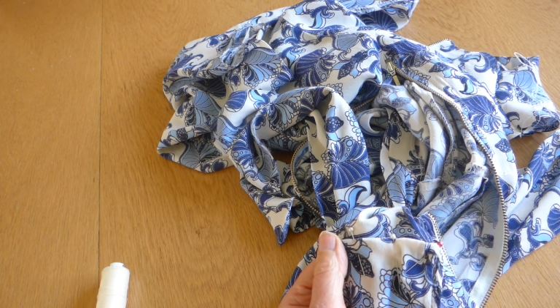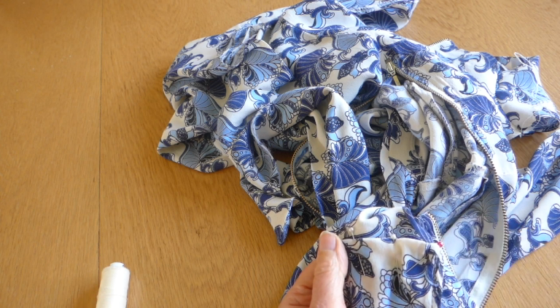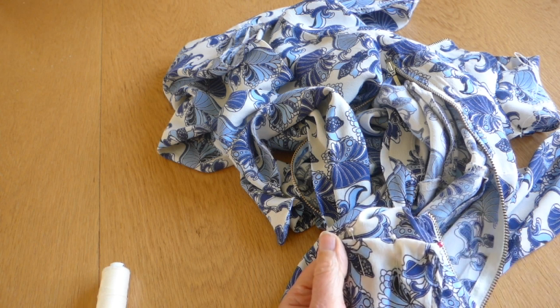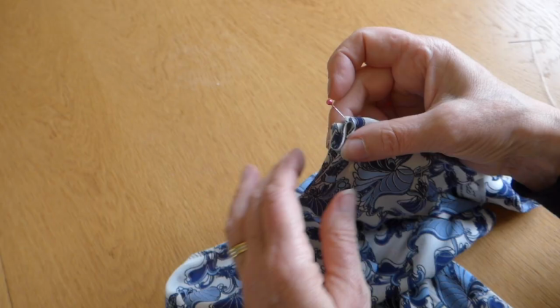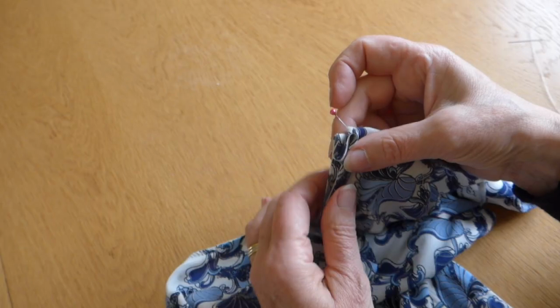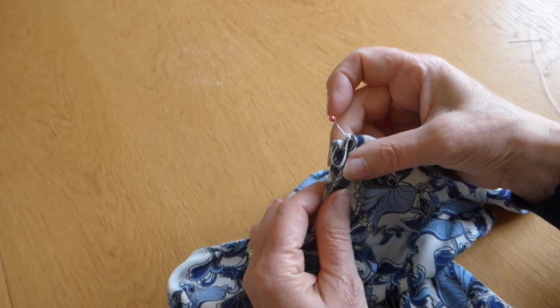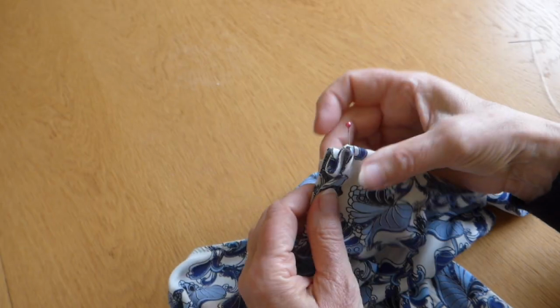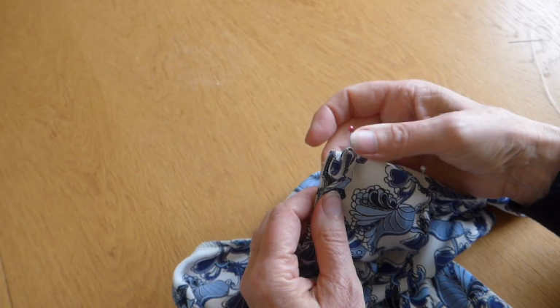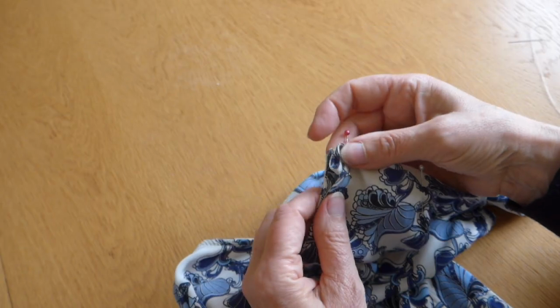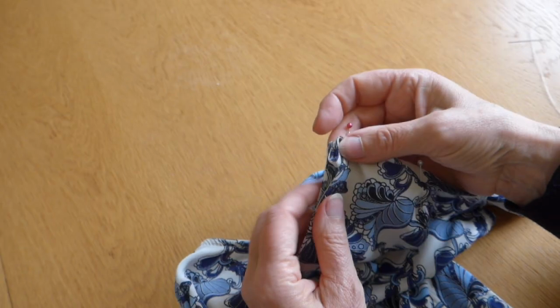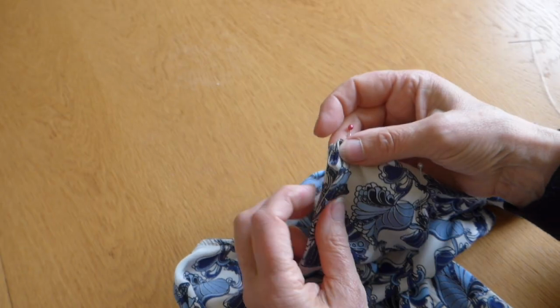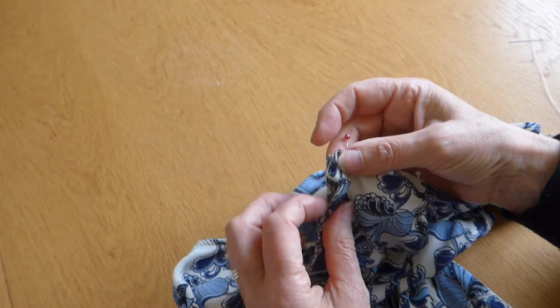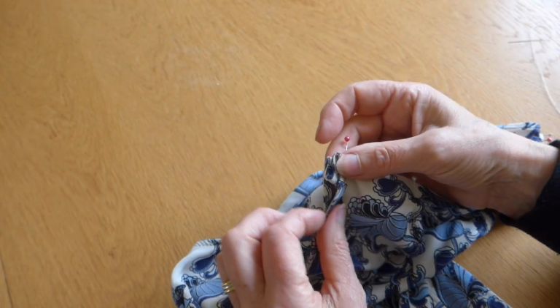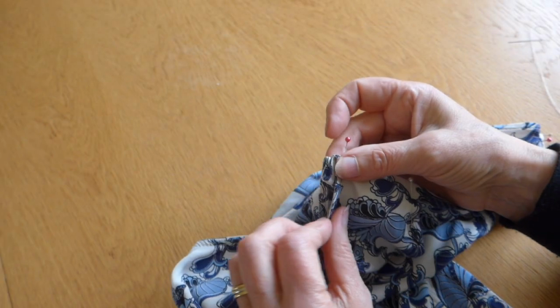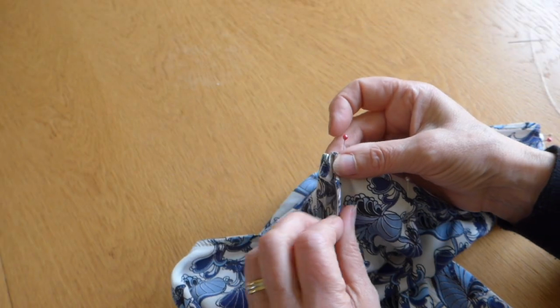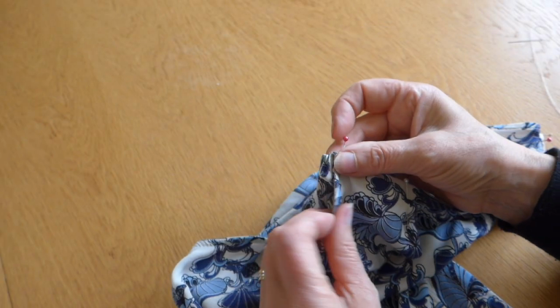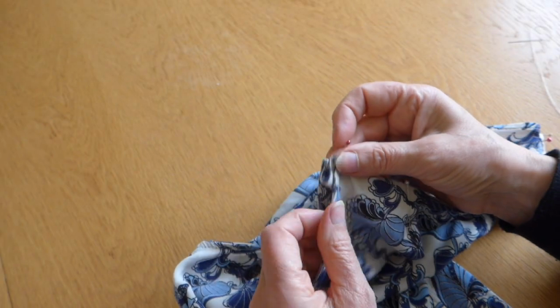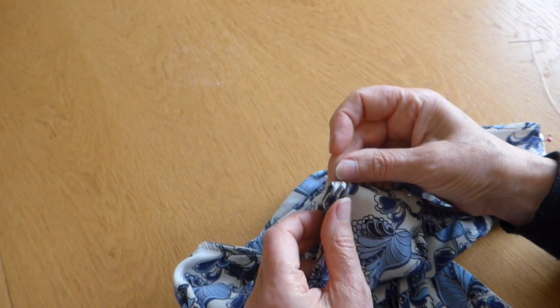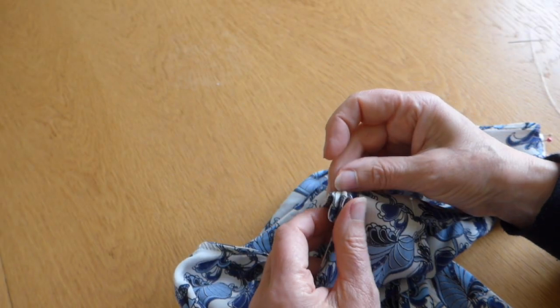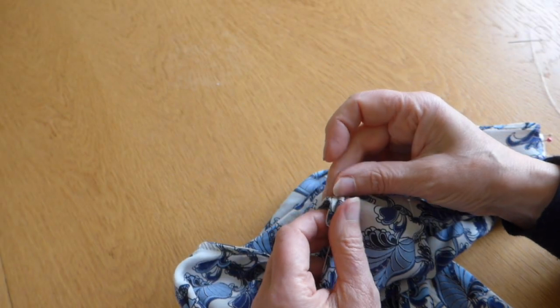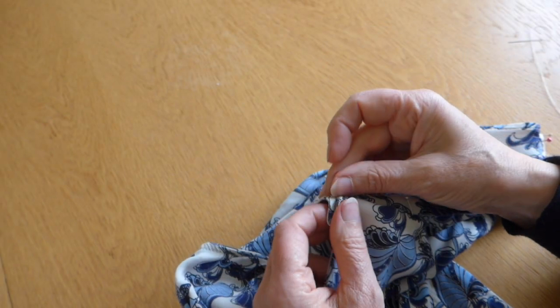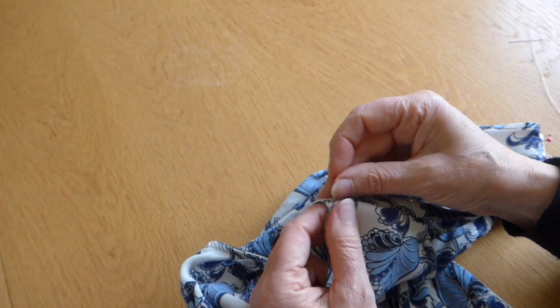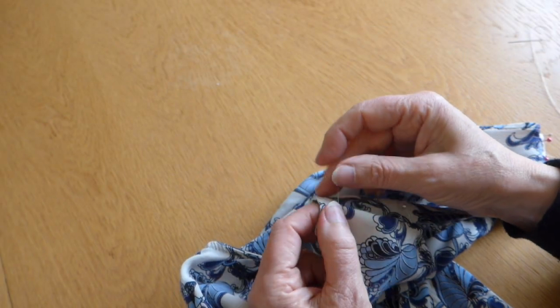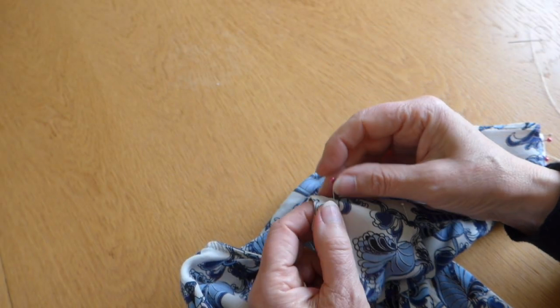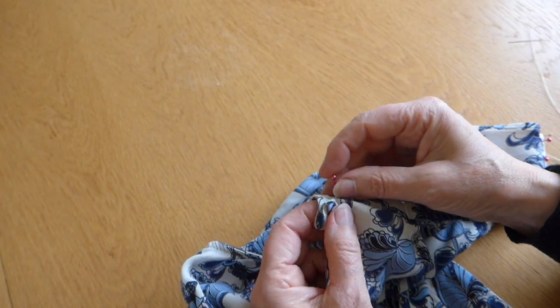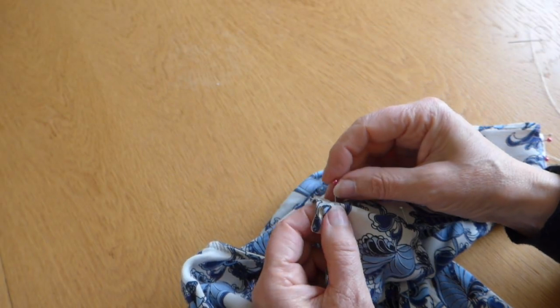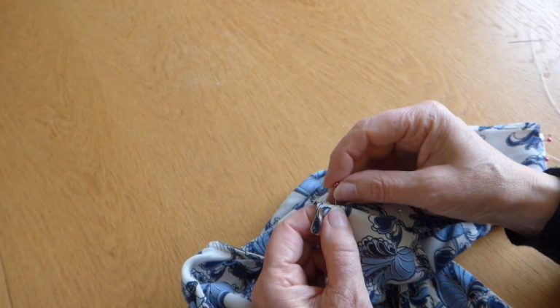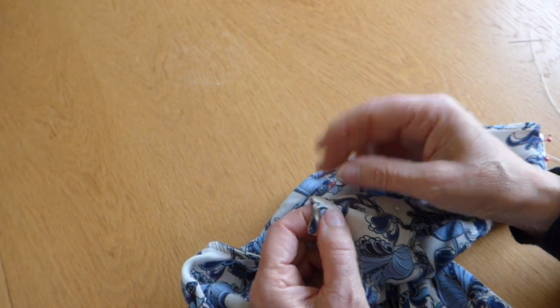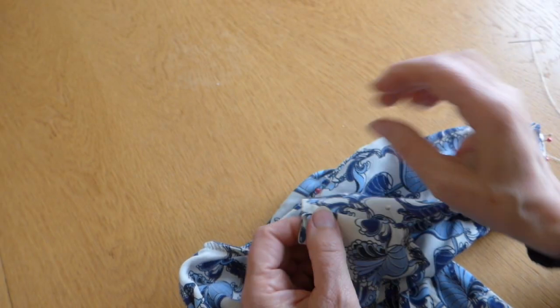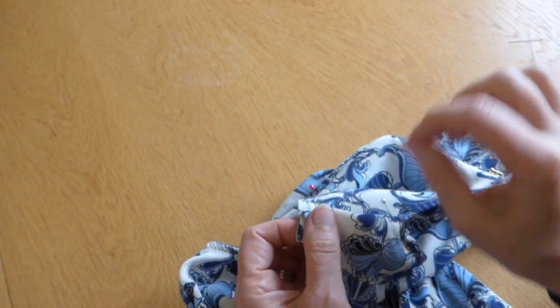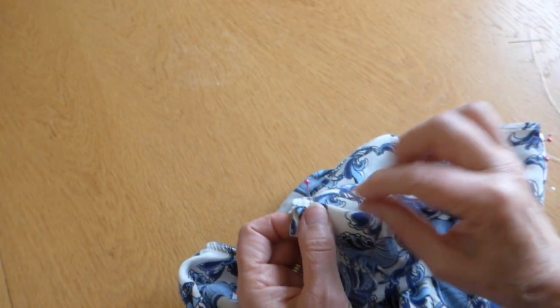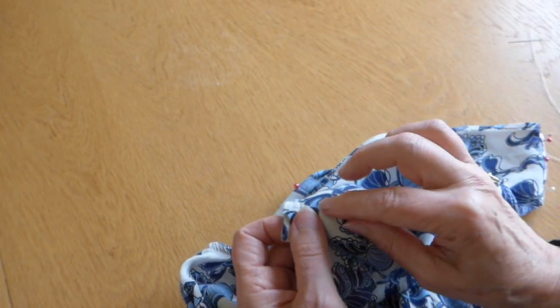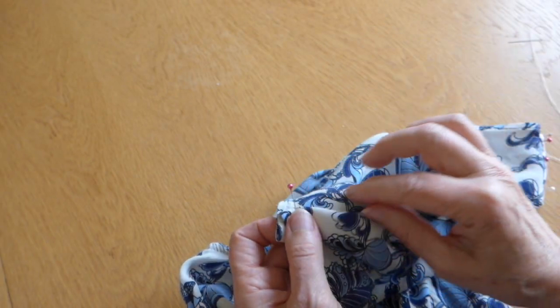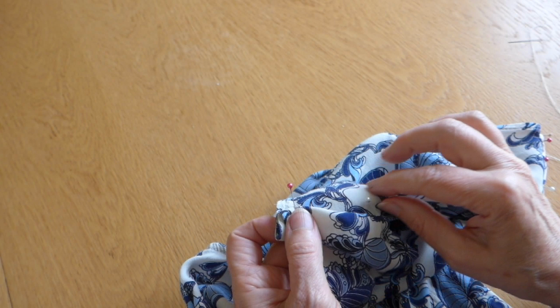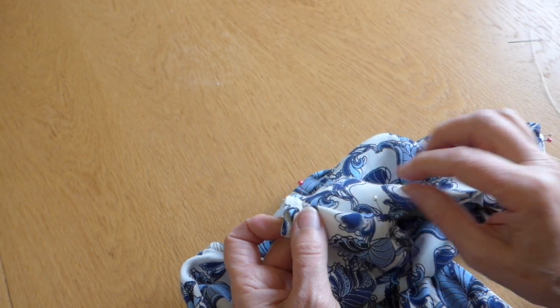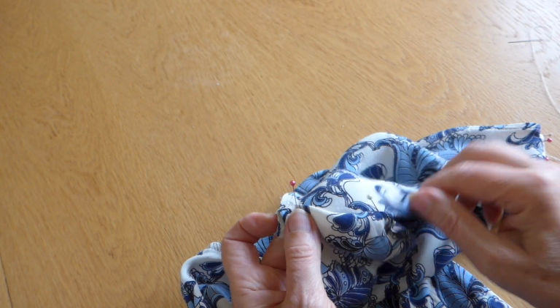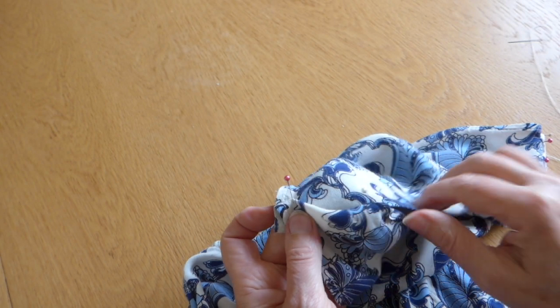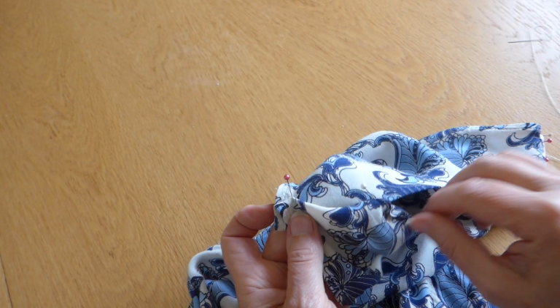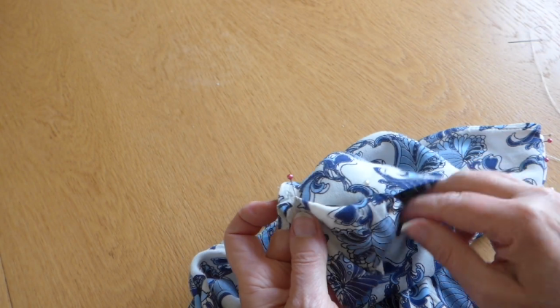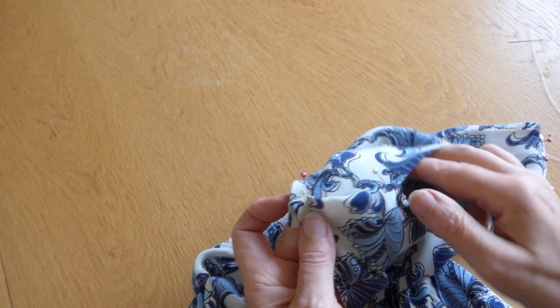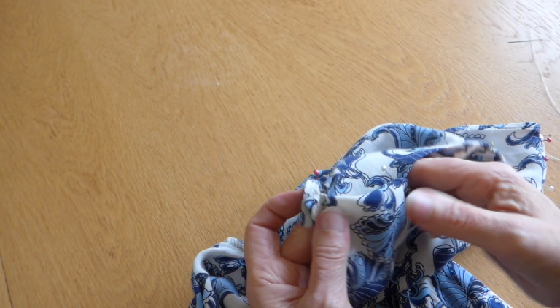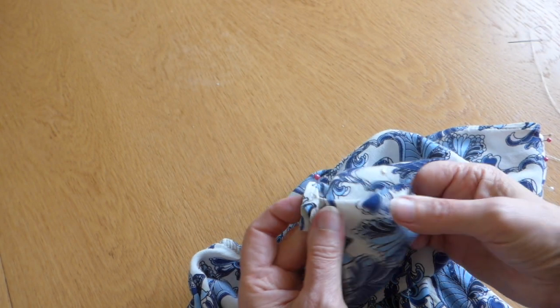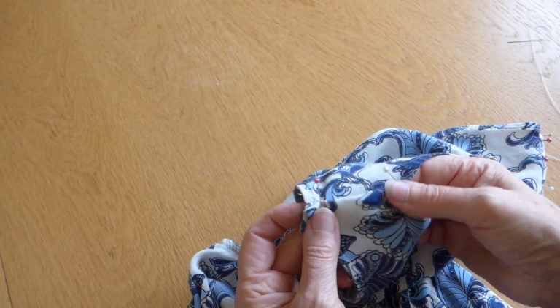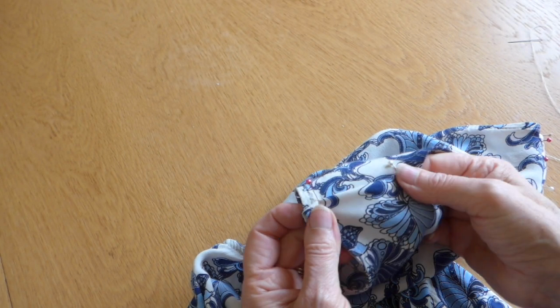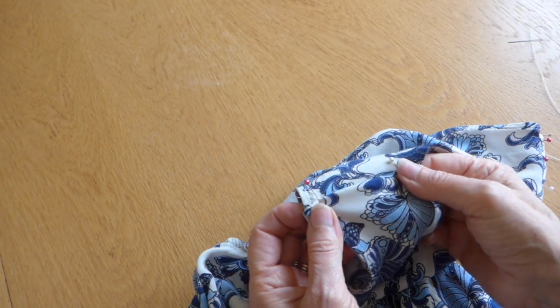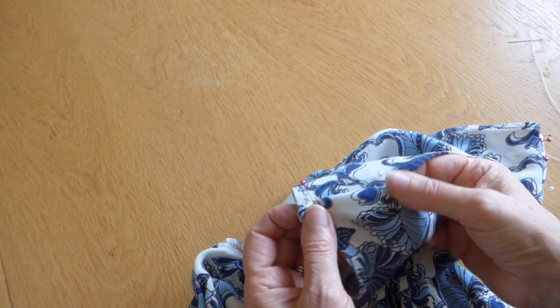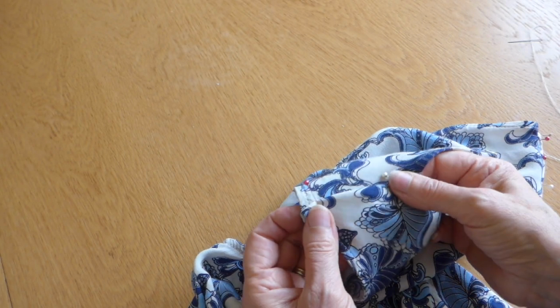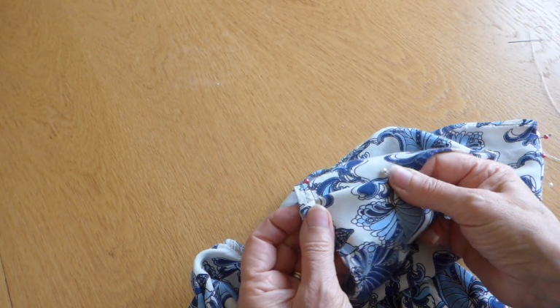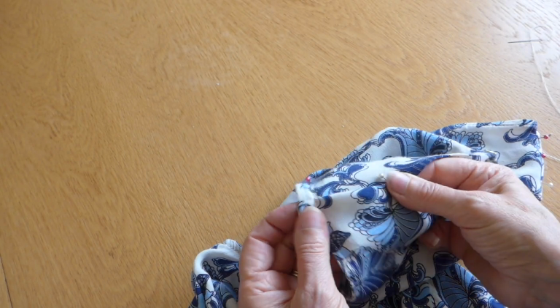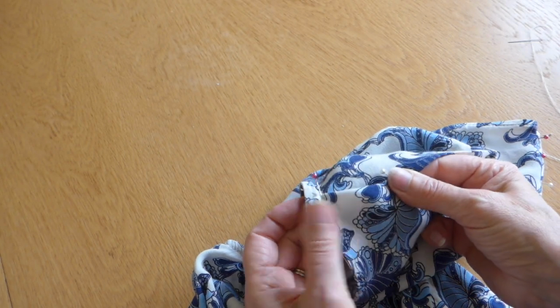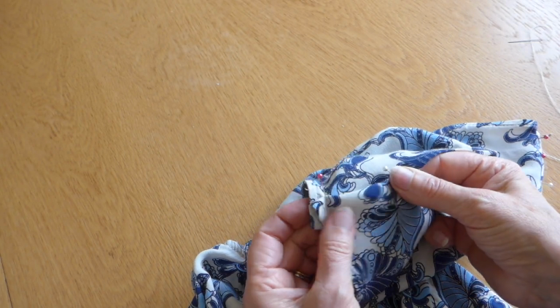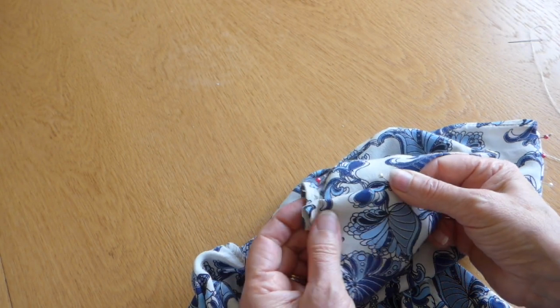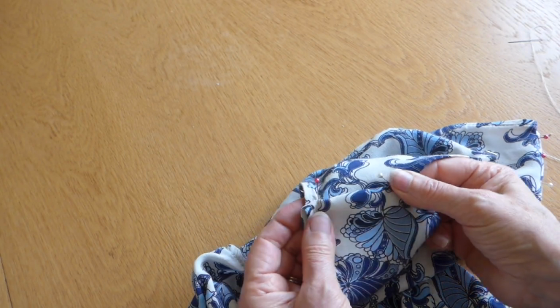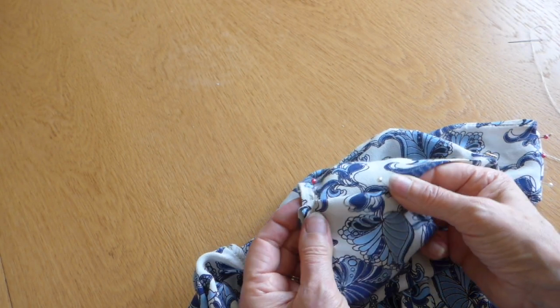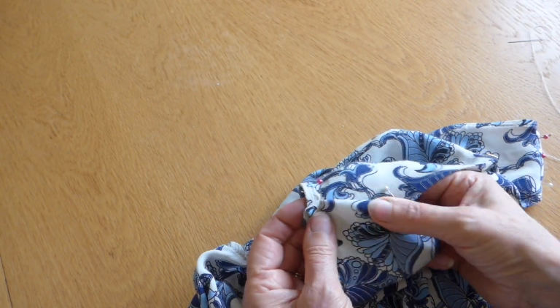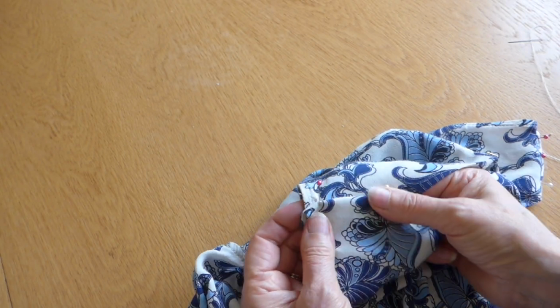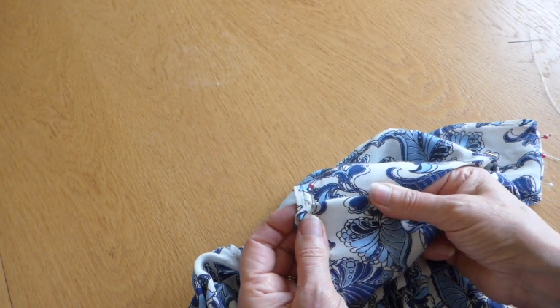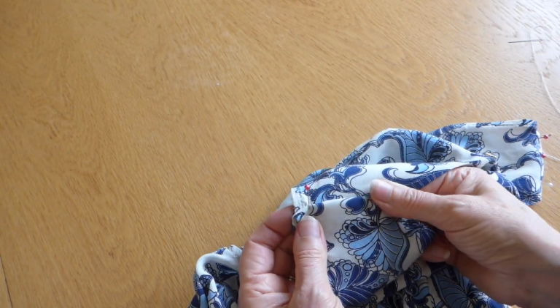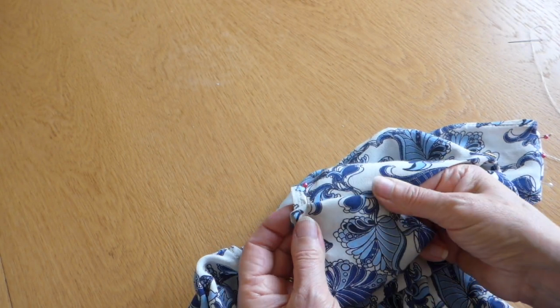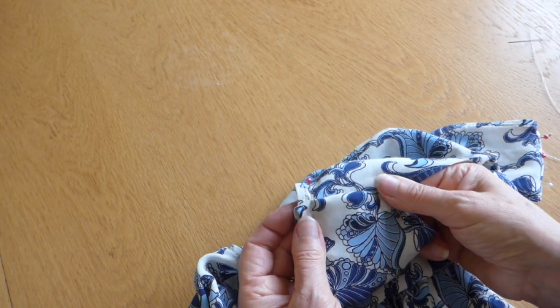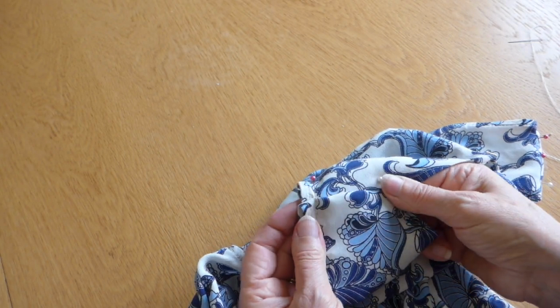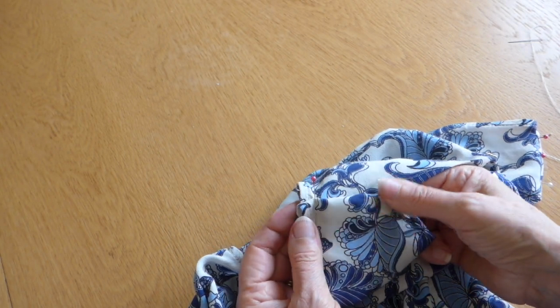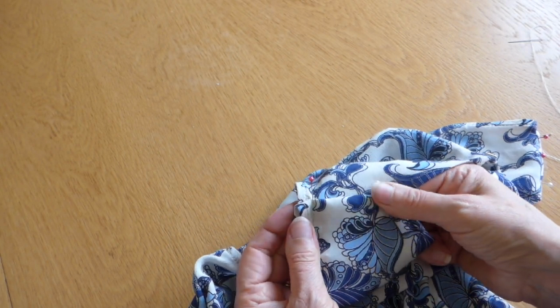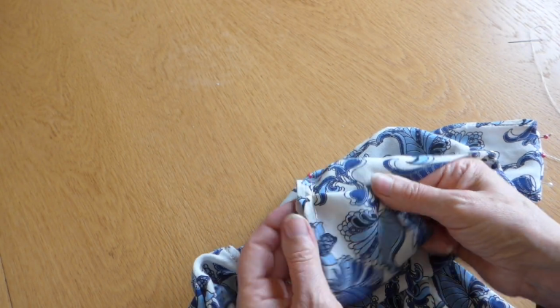So I suggest that what you do is put a couple of running stitches in it and try it on before you go any further.